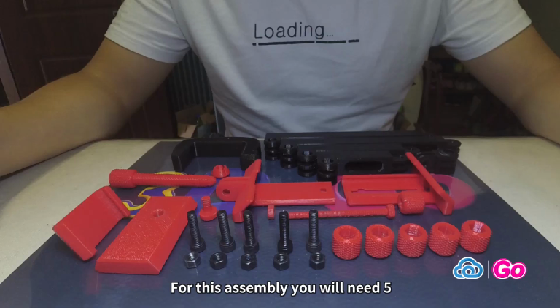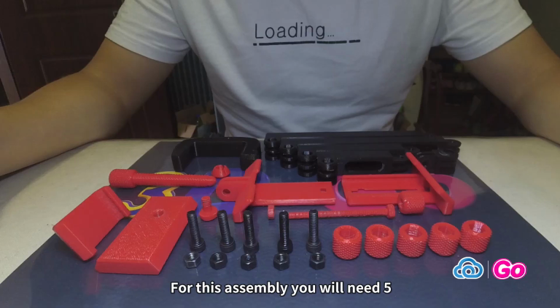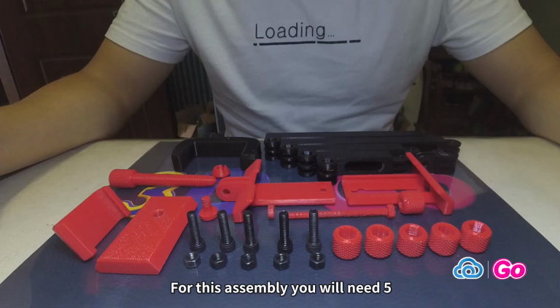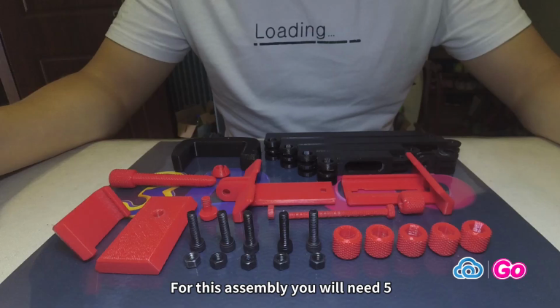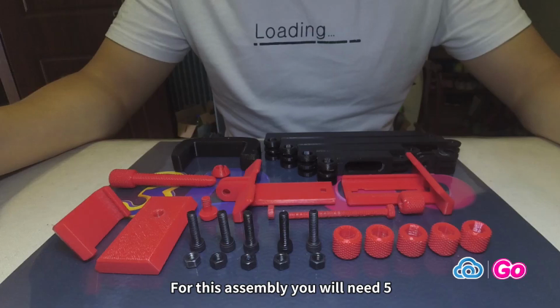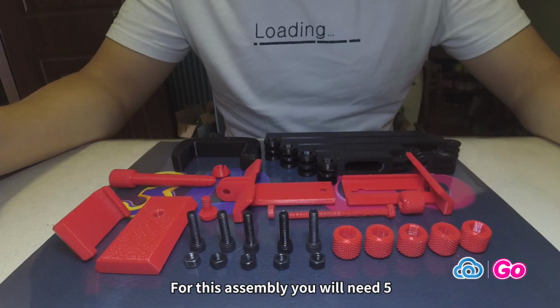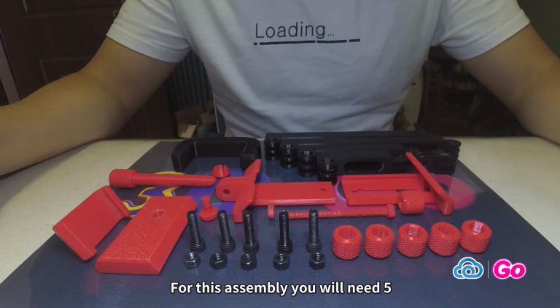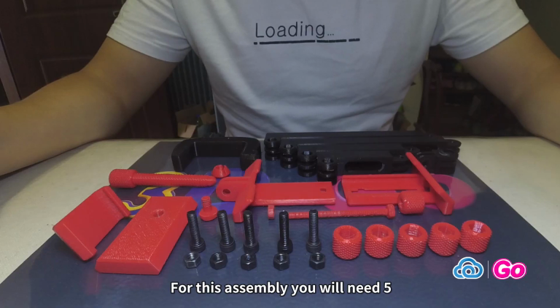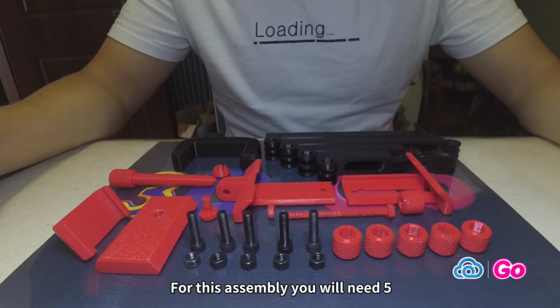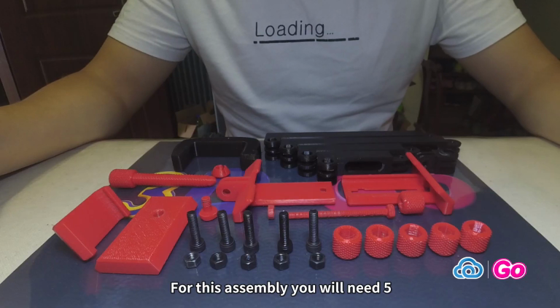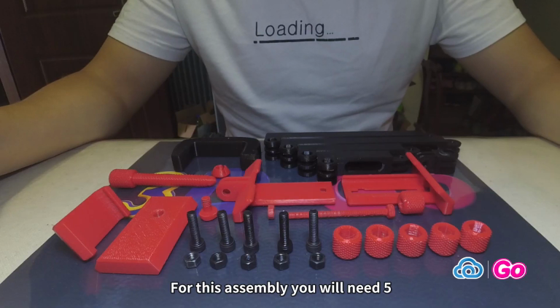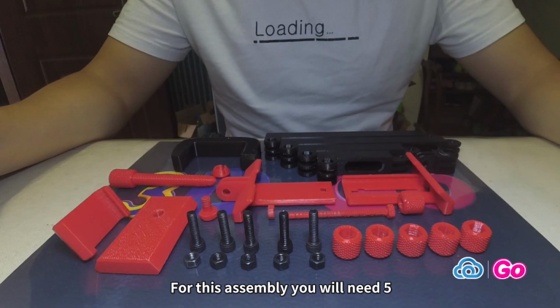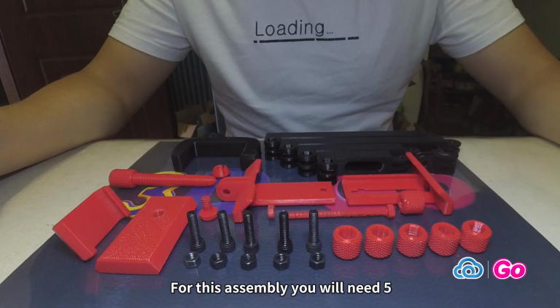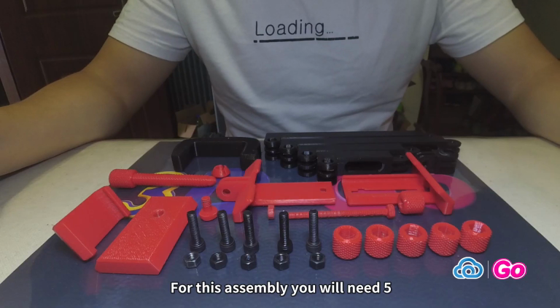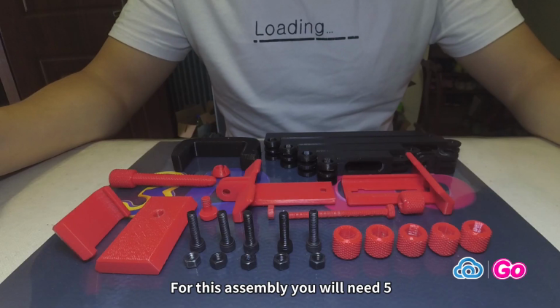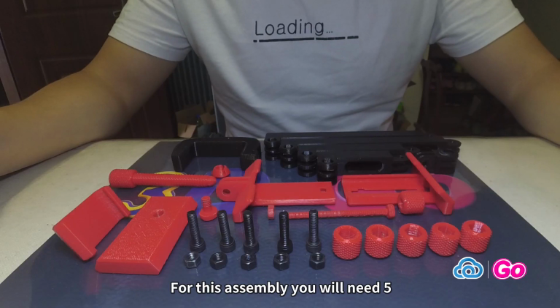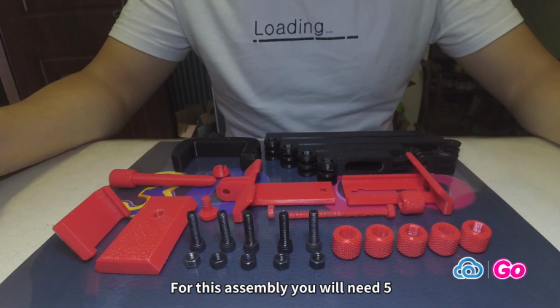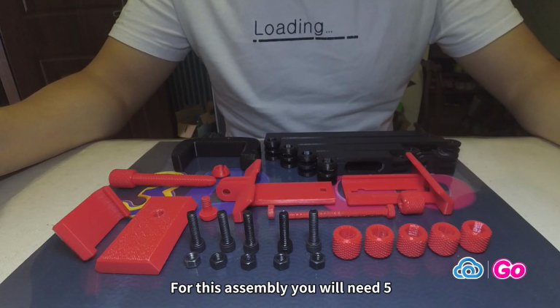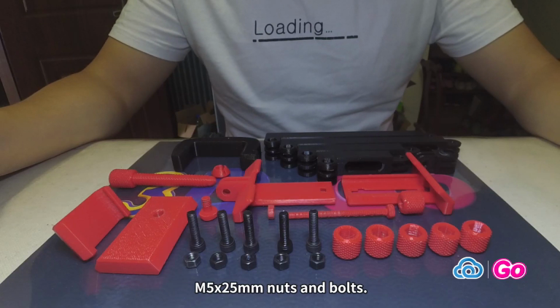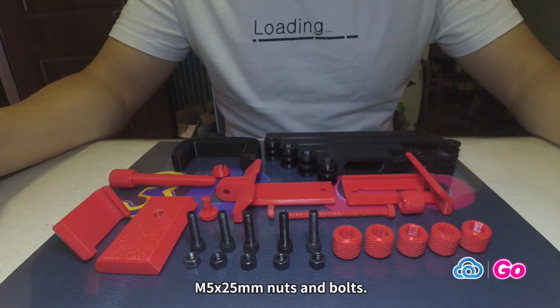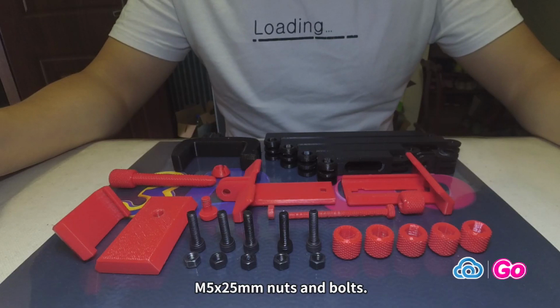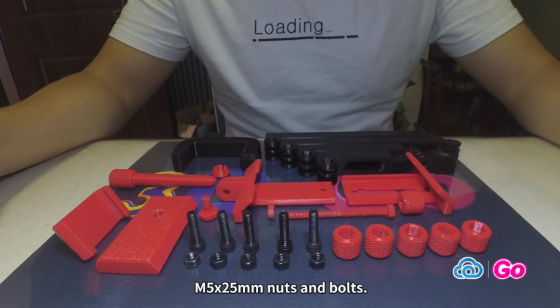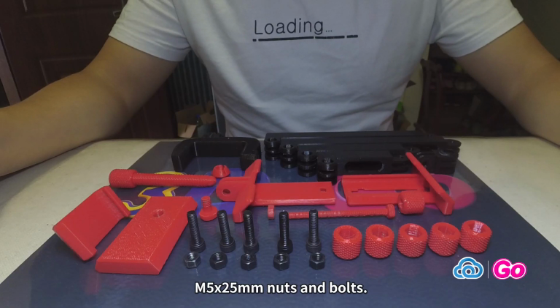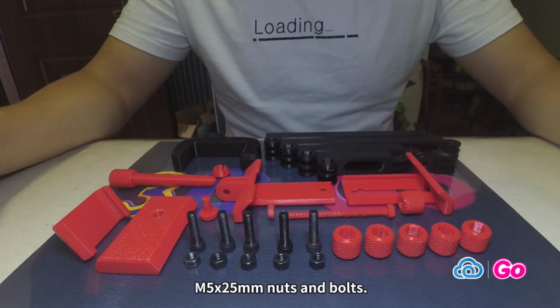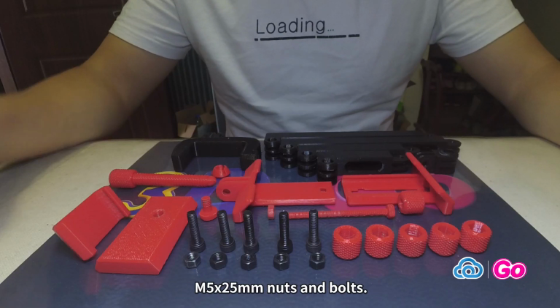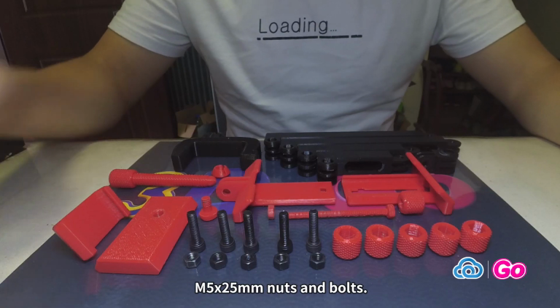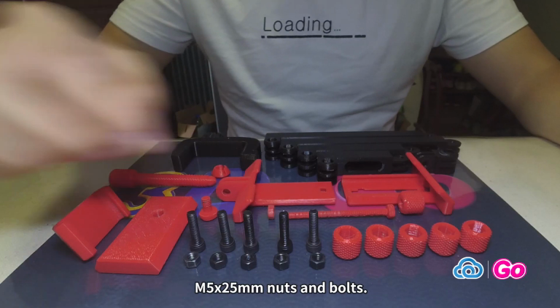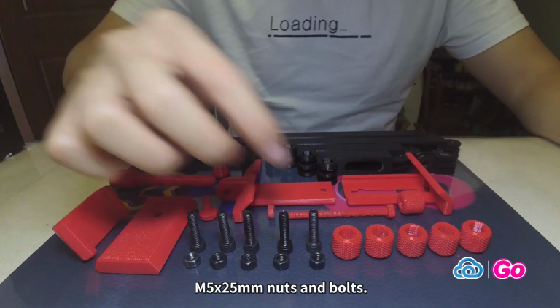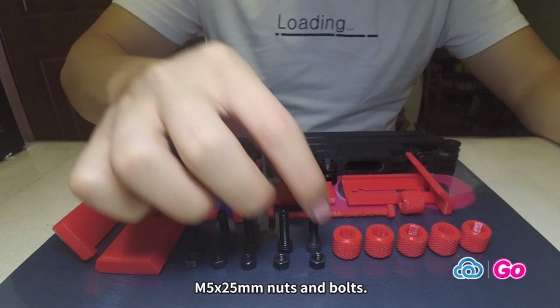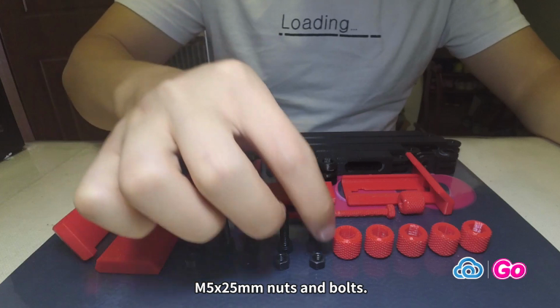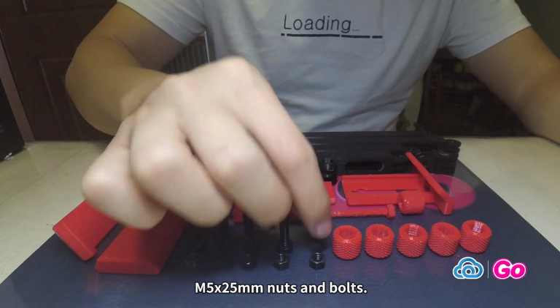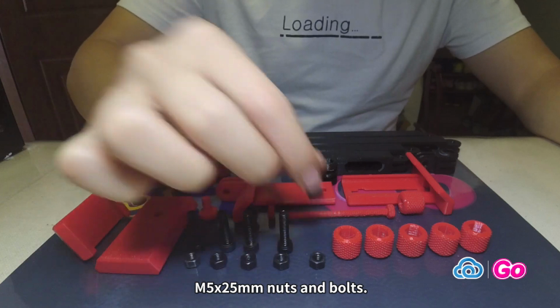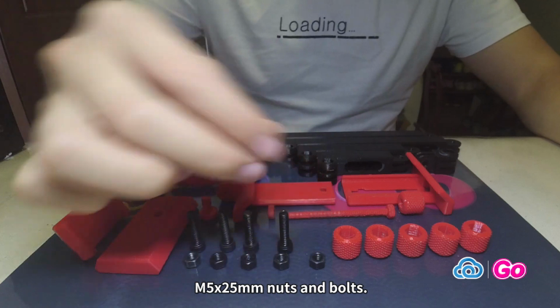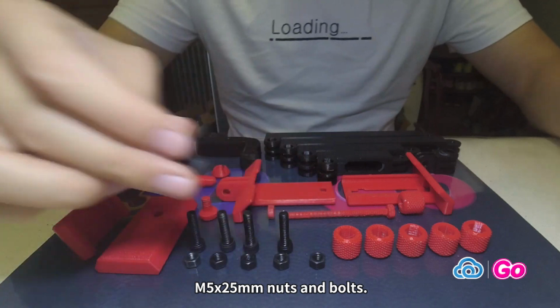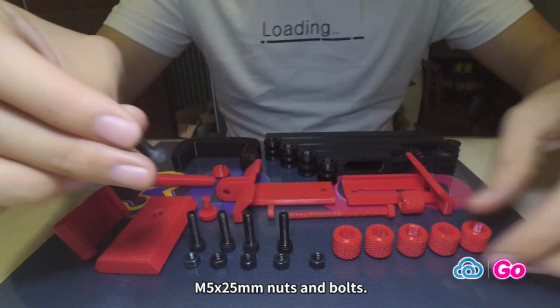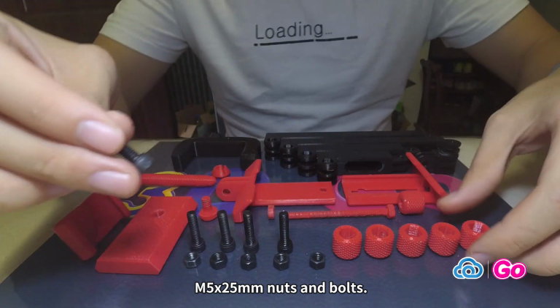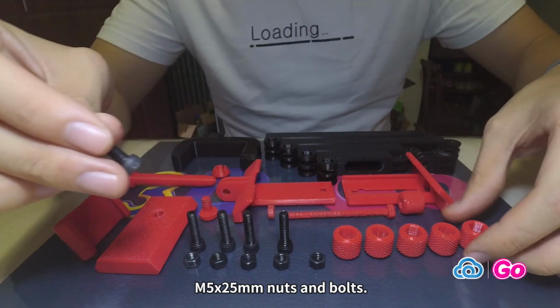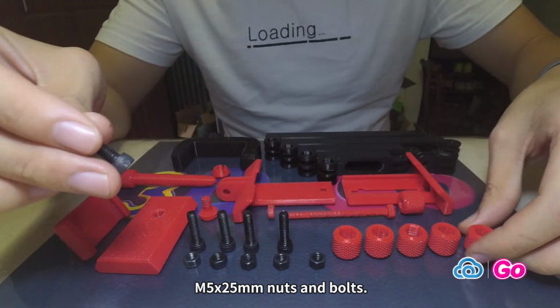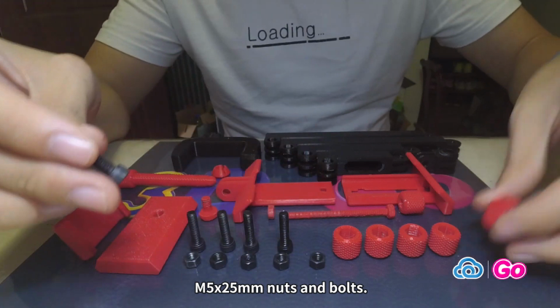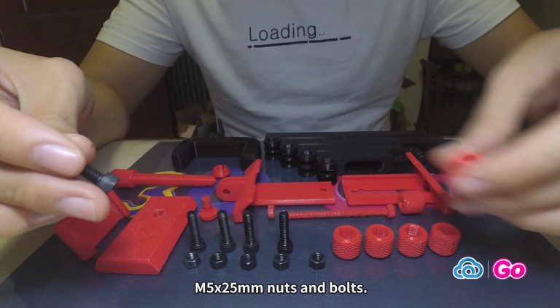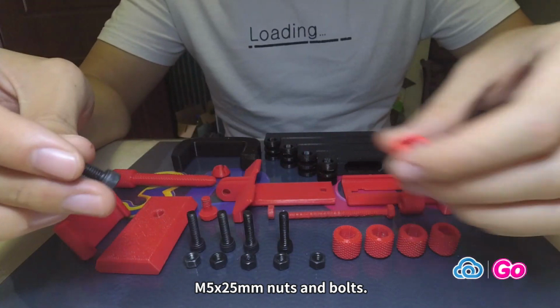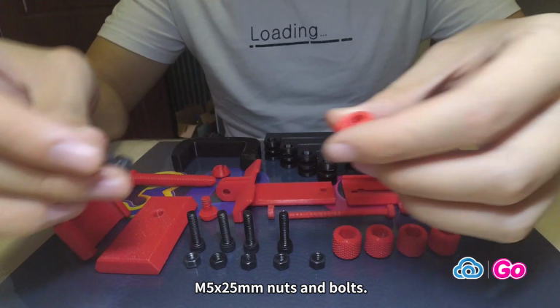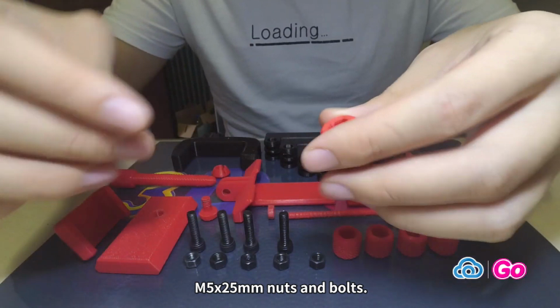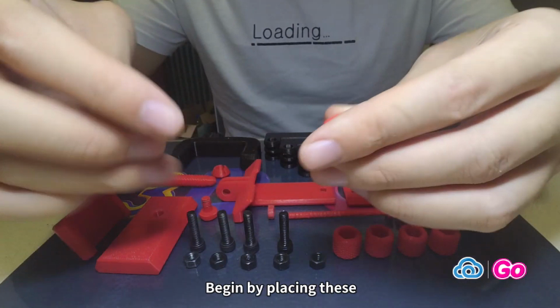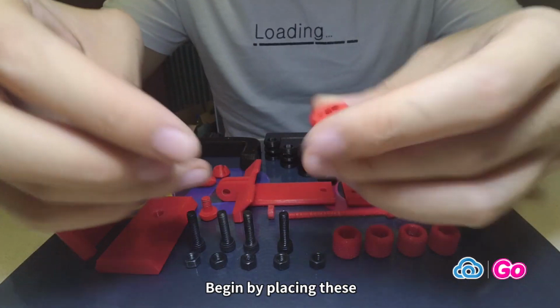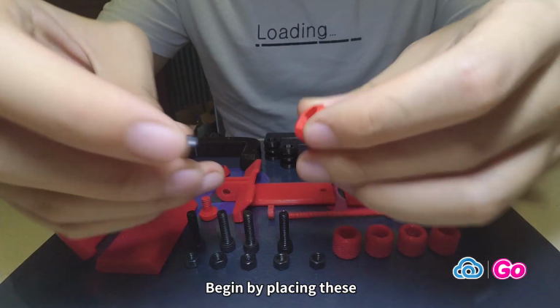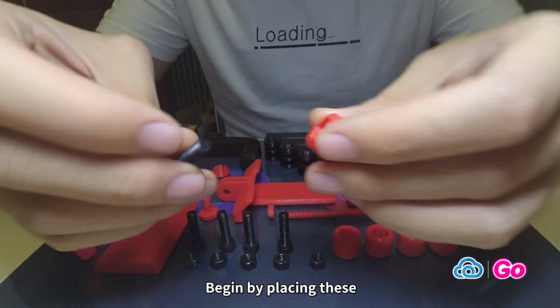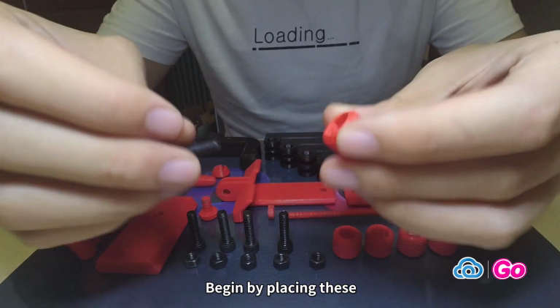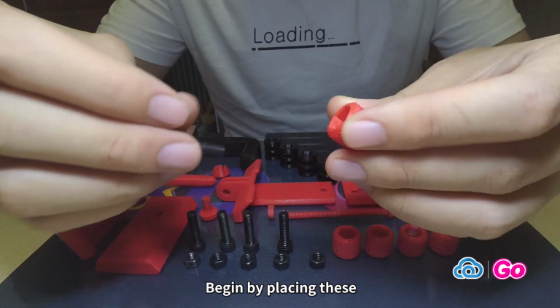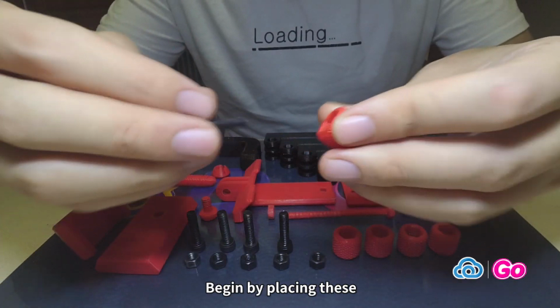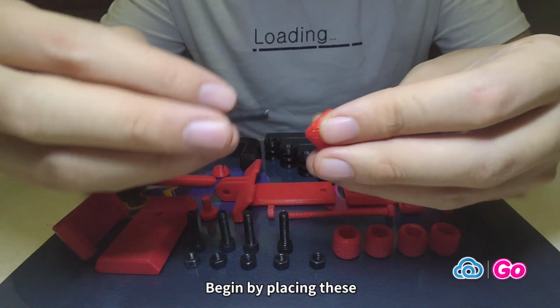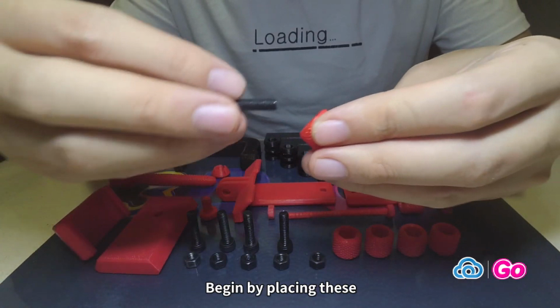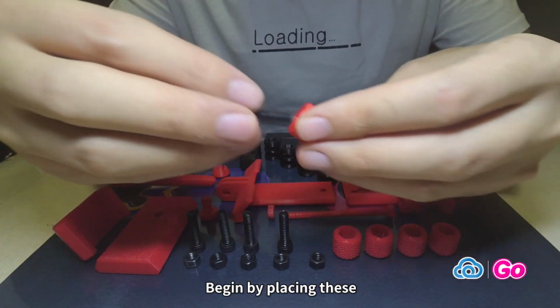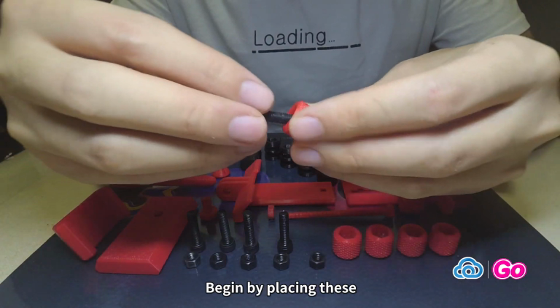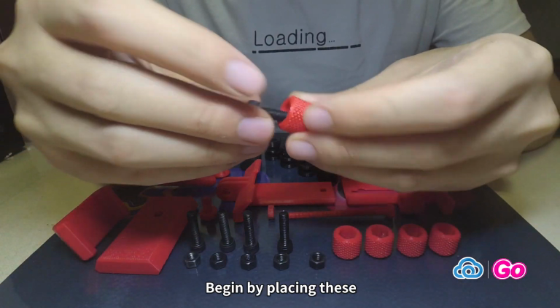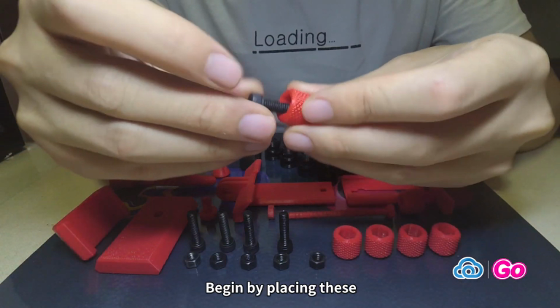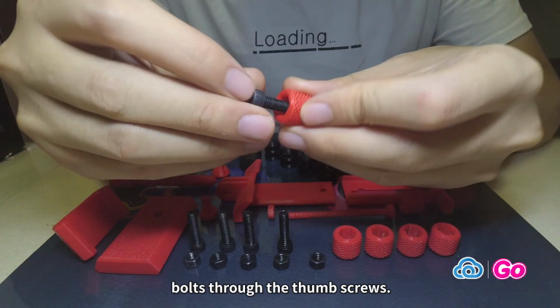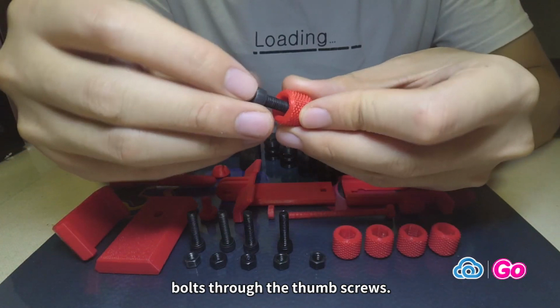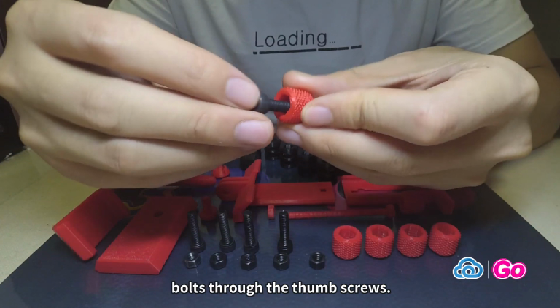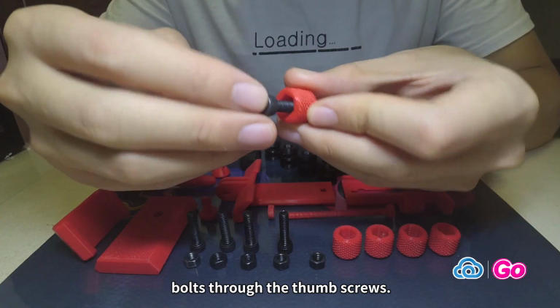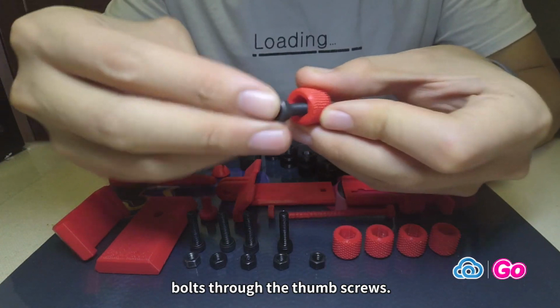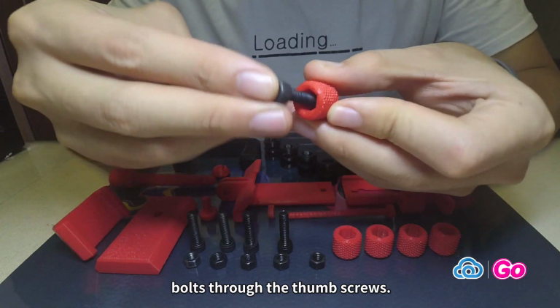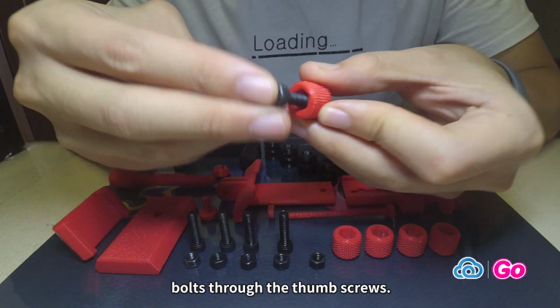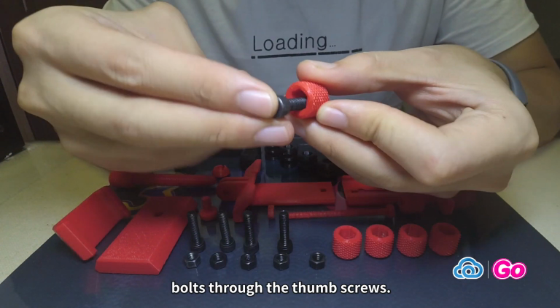For this assembly, you will need 5 M5 x 25mm nuts and bolts. Begin by placing these bolts through the thumb screws.